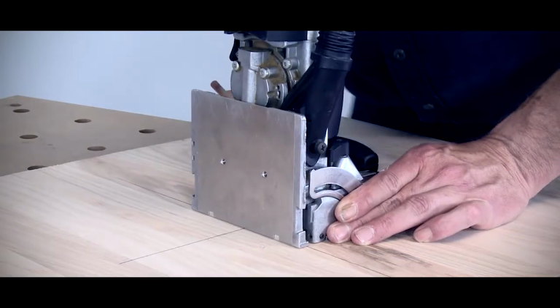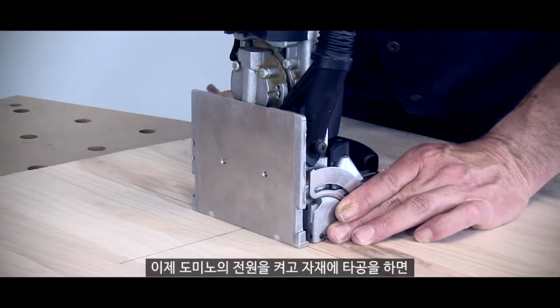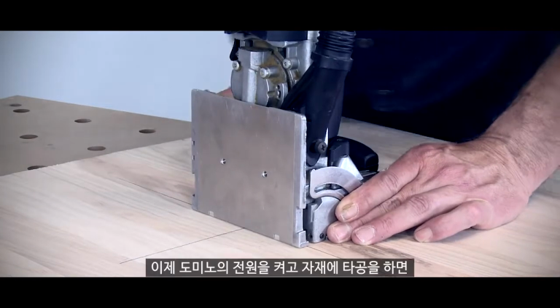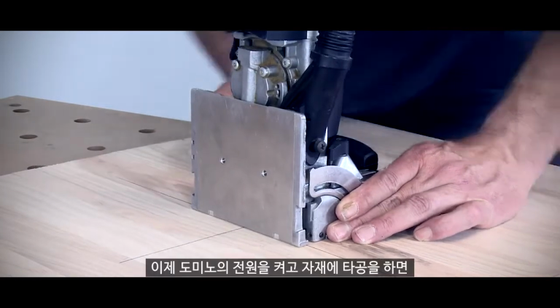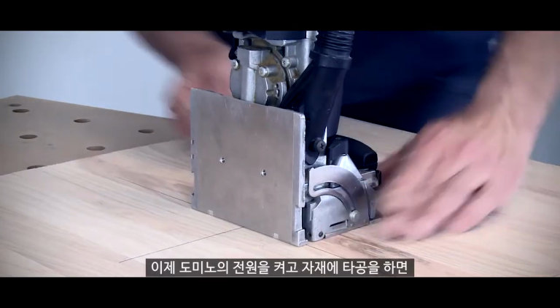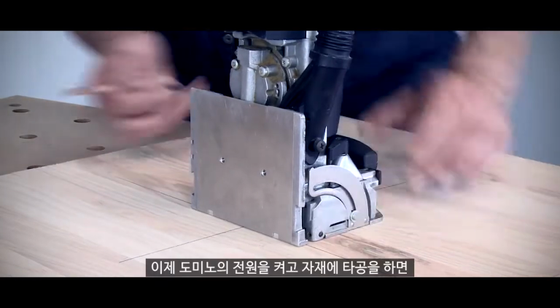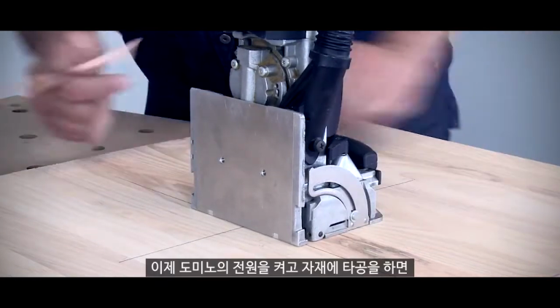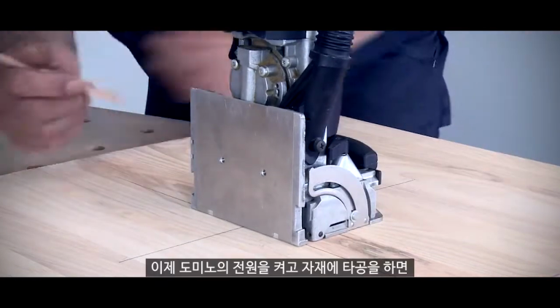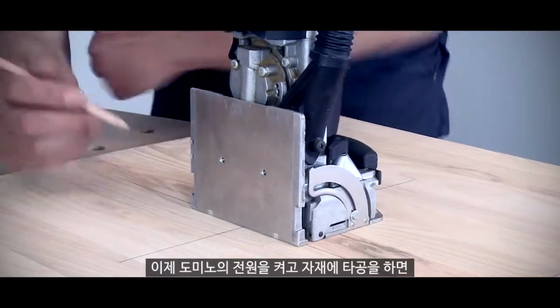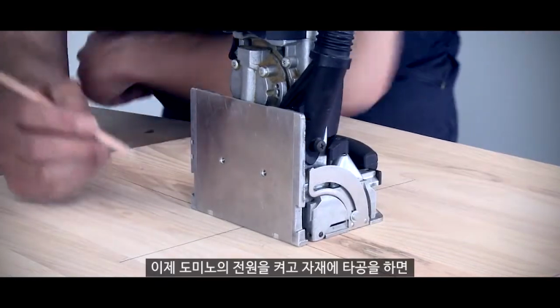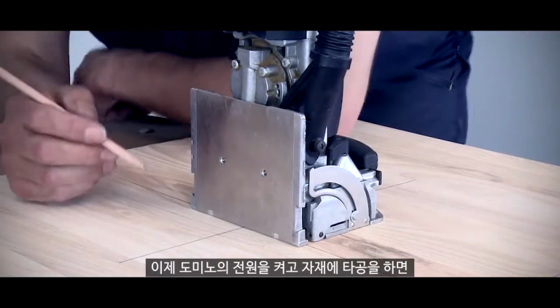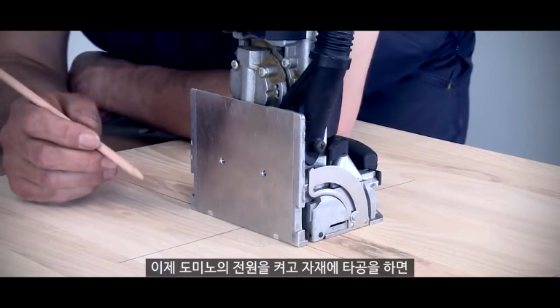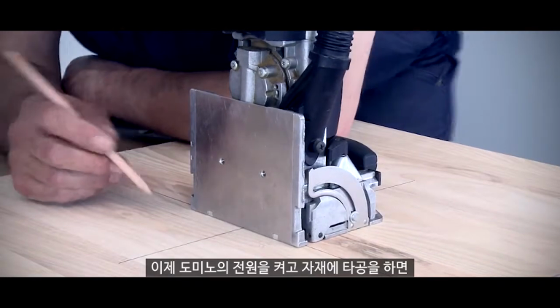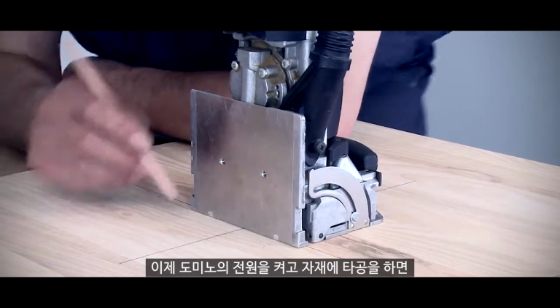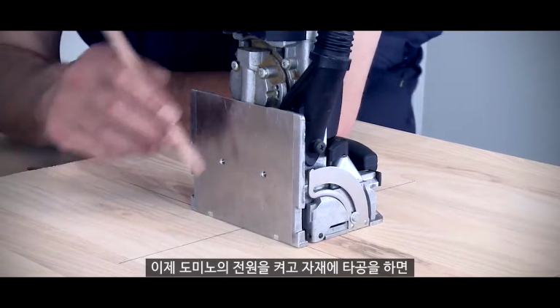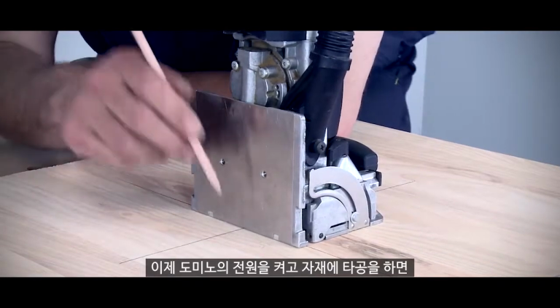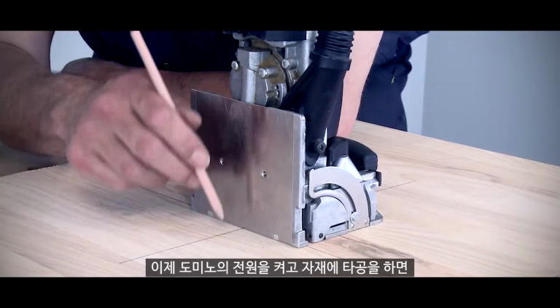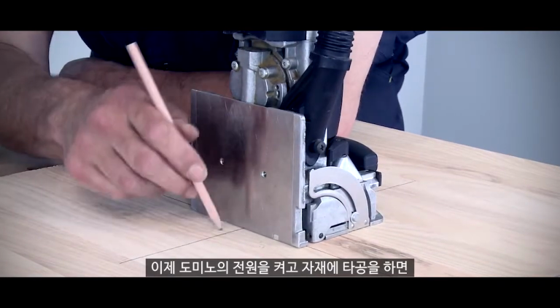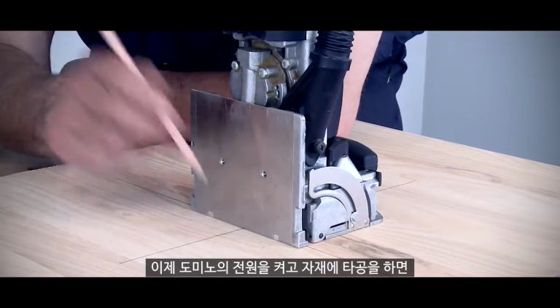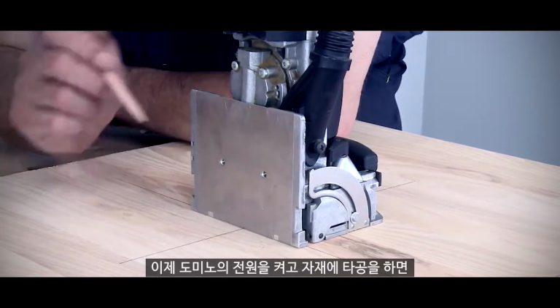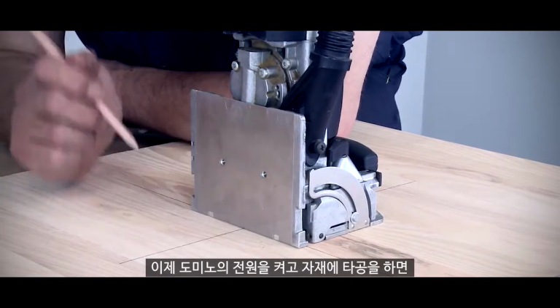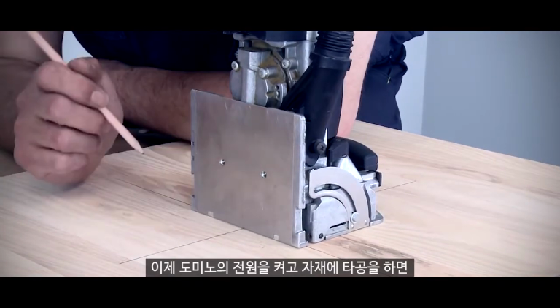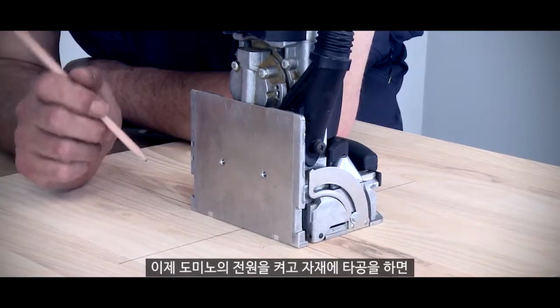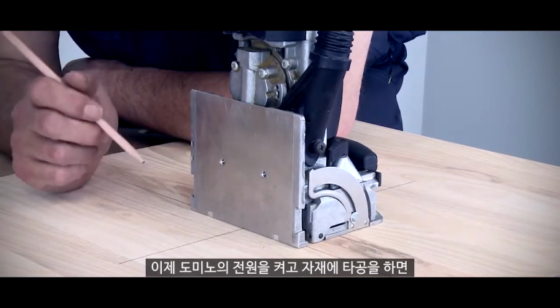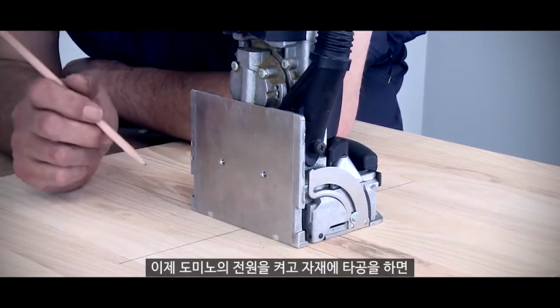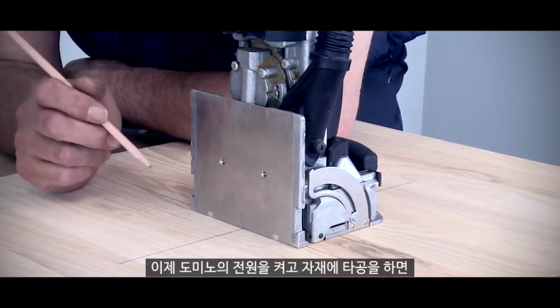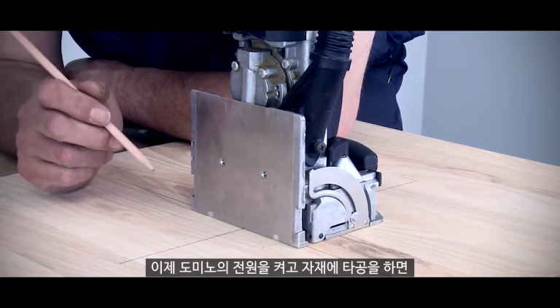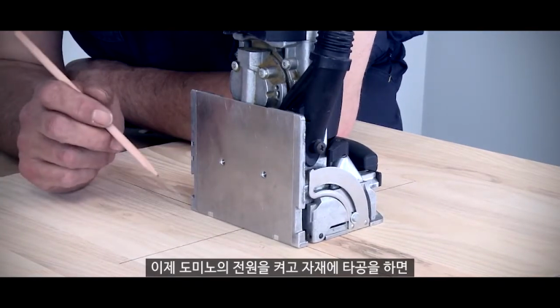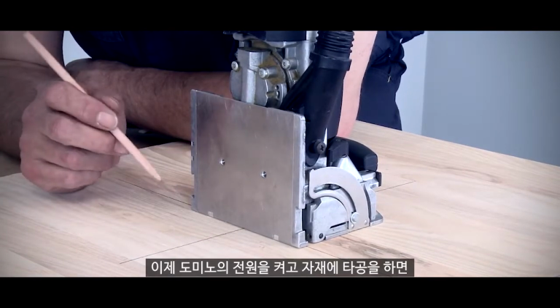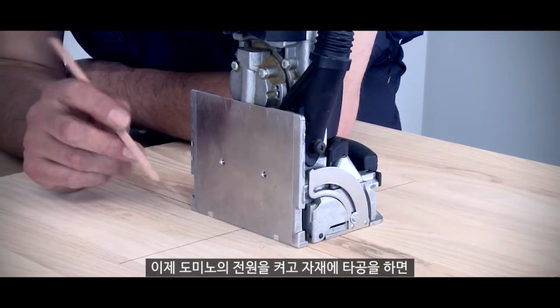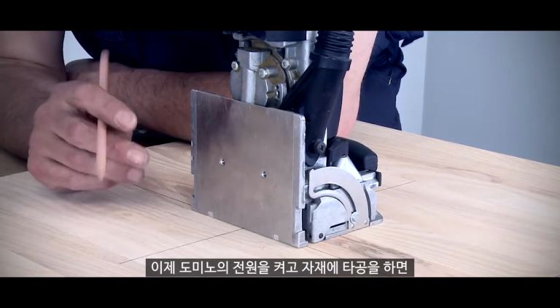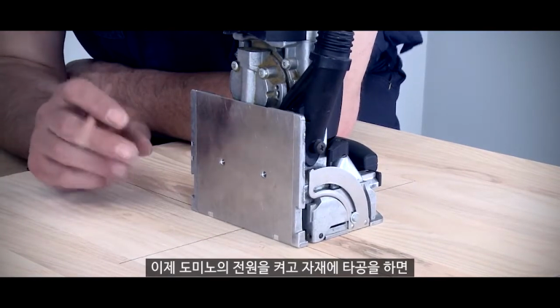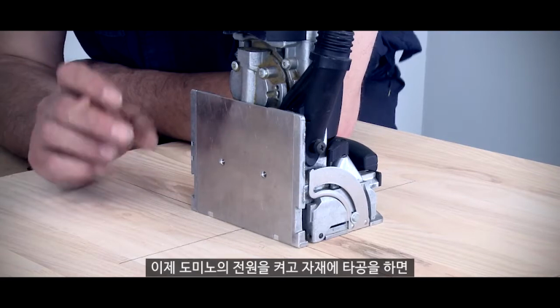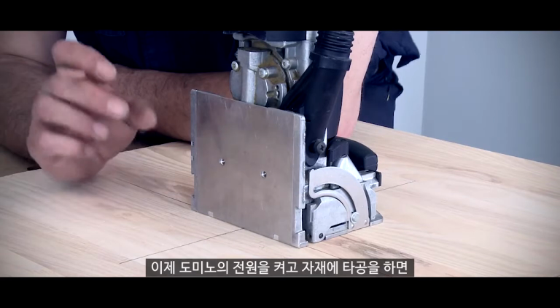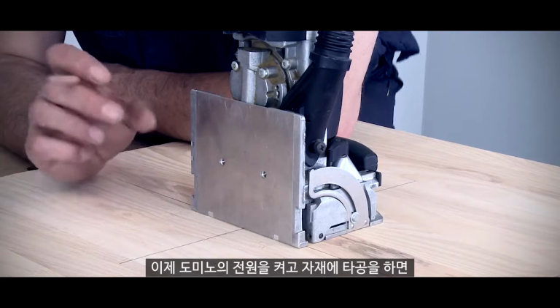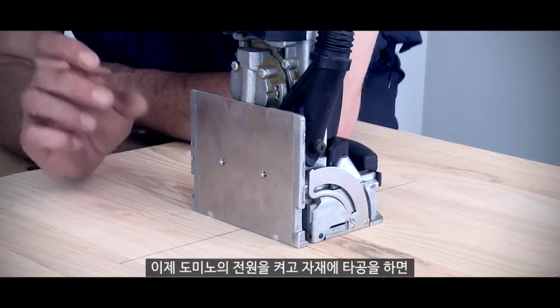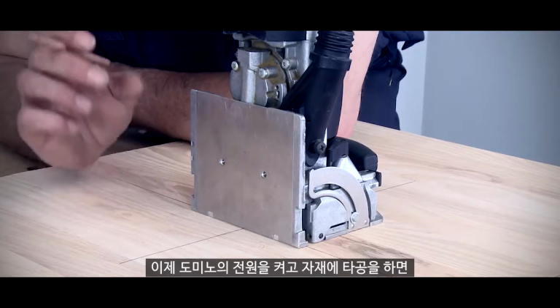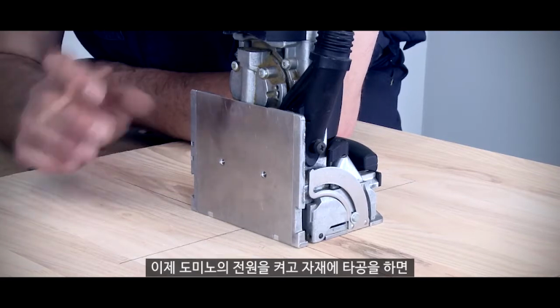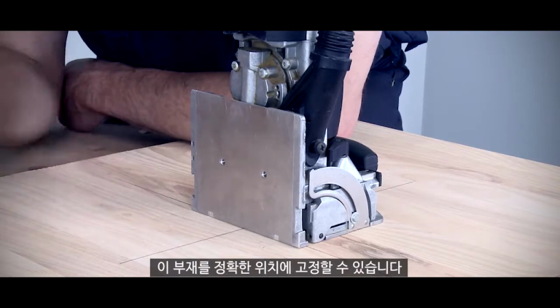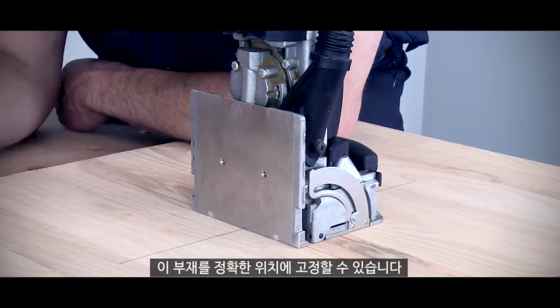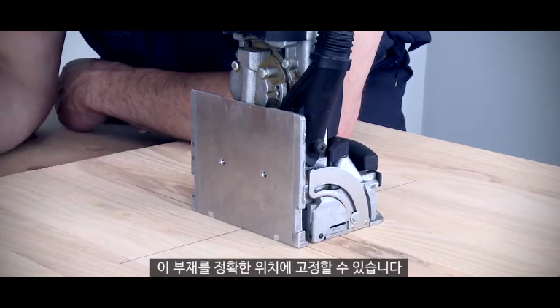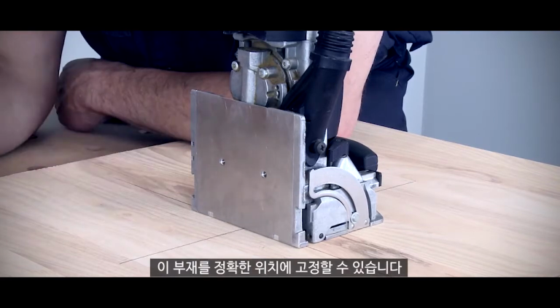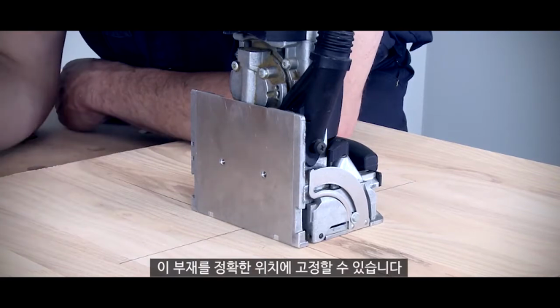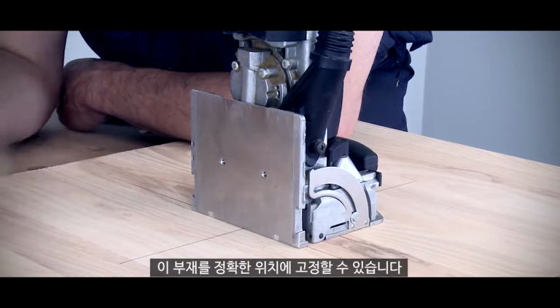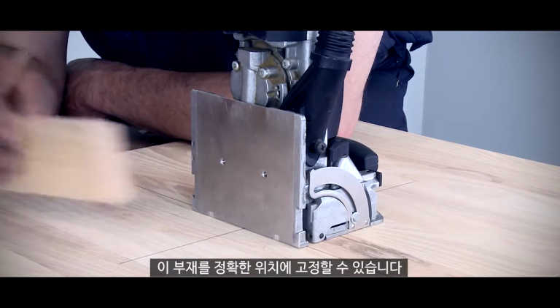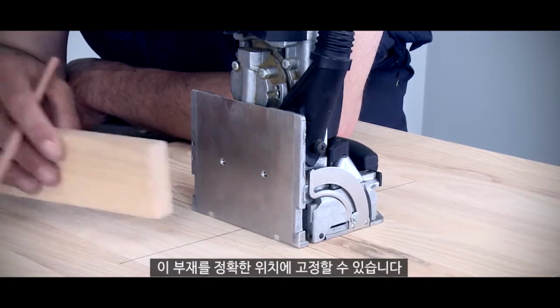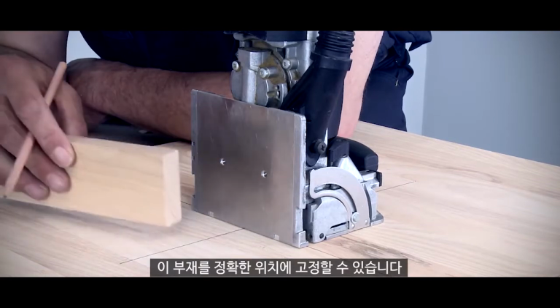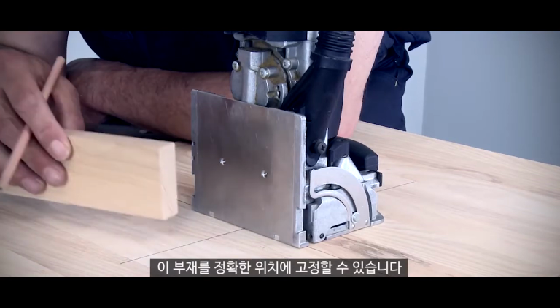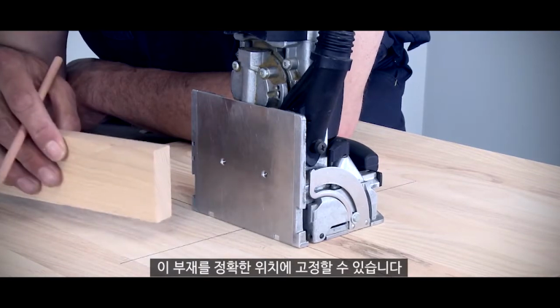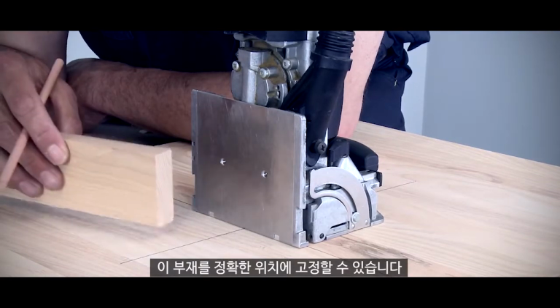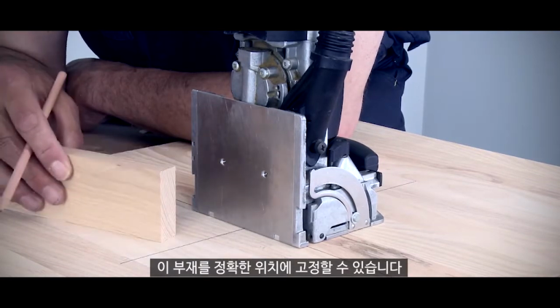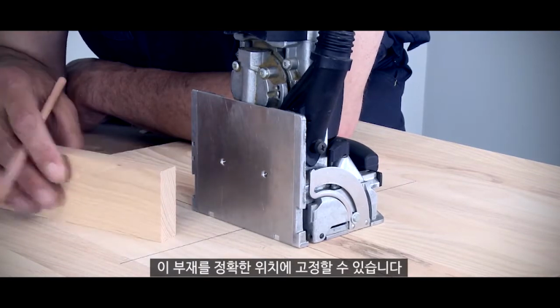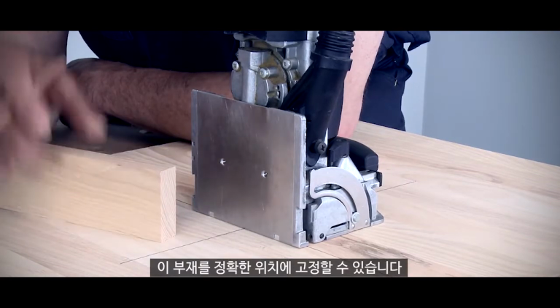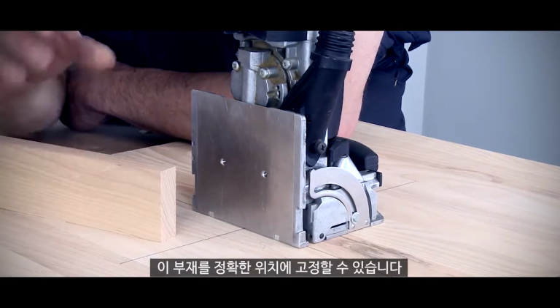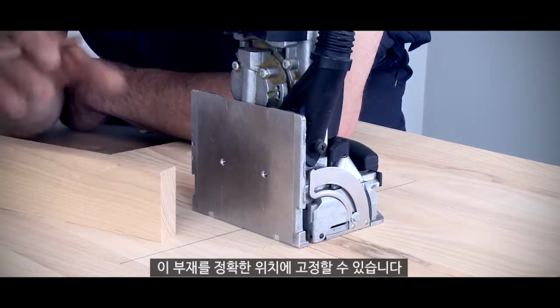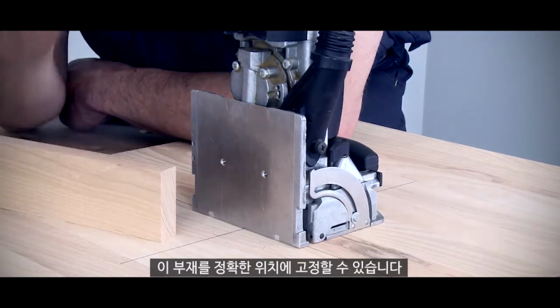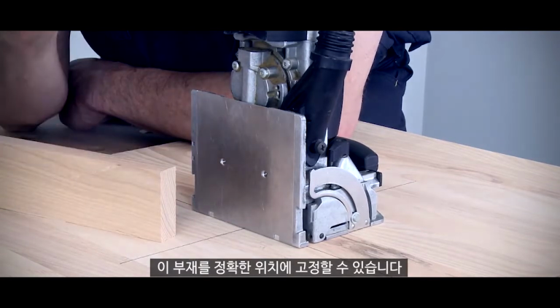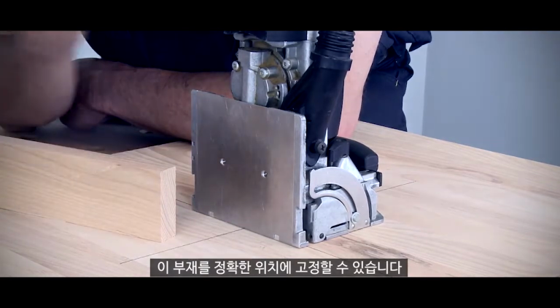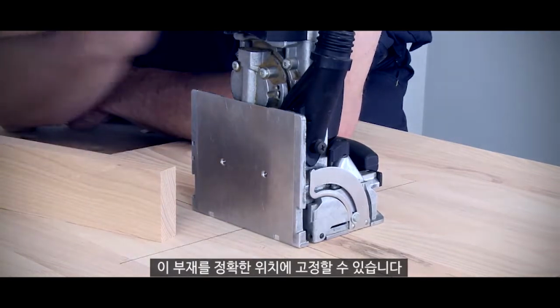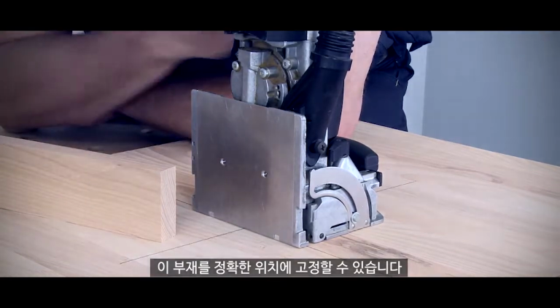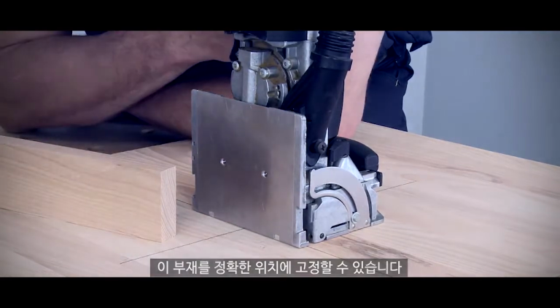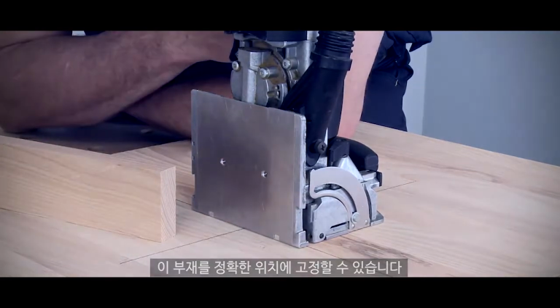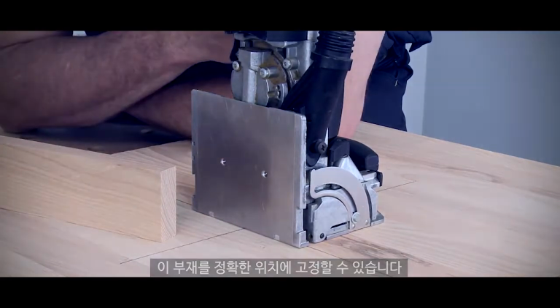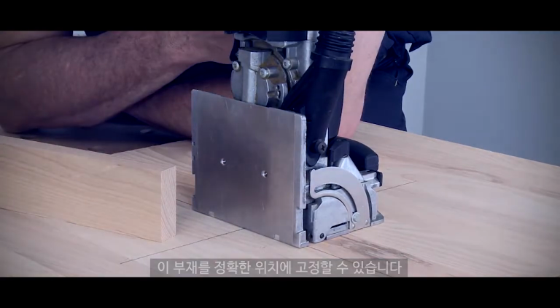So now when I turn the Domino on and I plunge into the material, I can then position this piece of timber exactly in the right position.